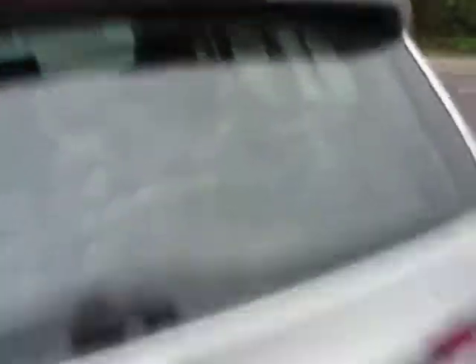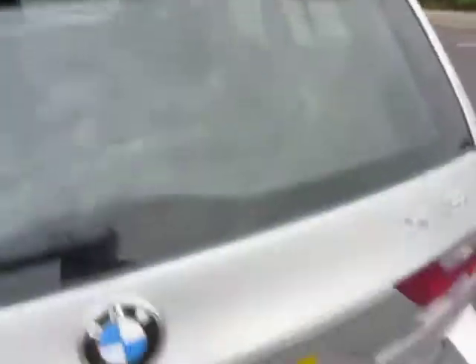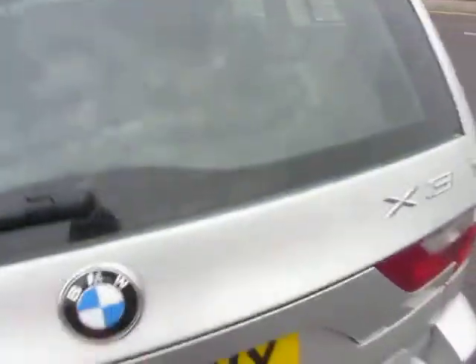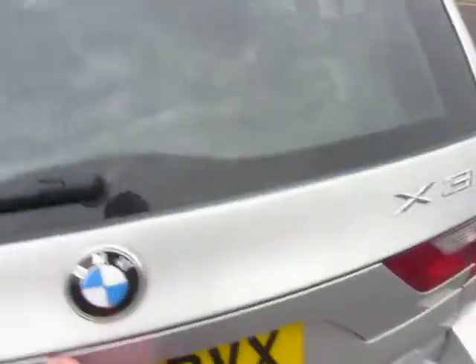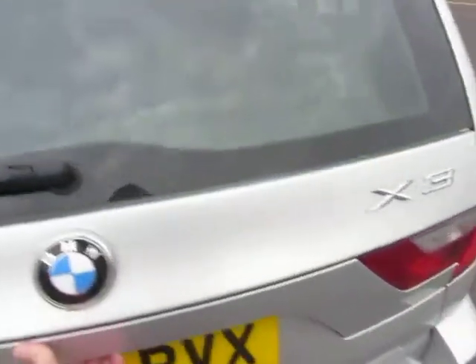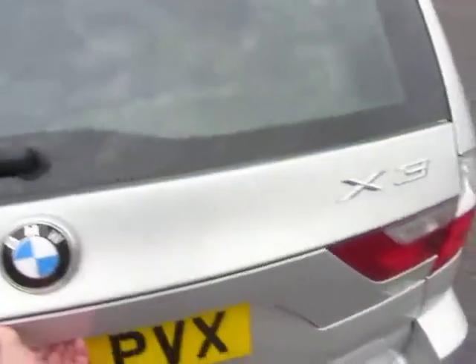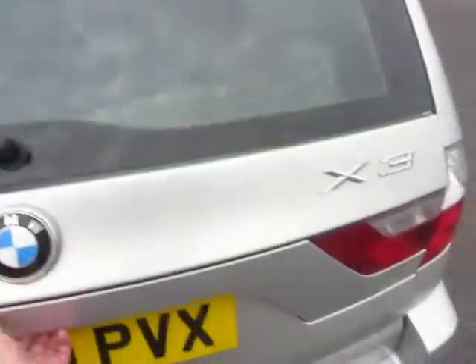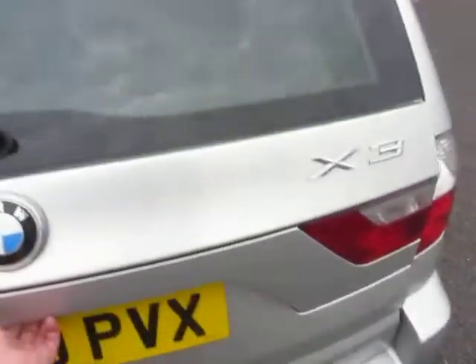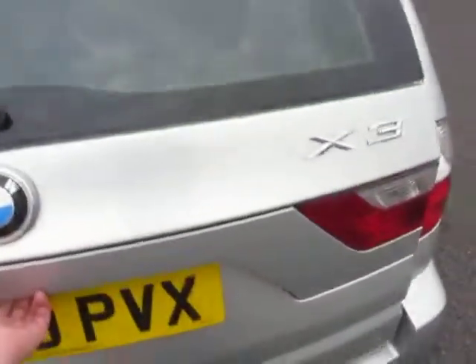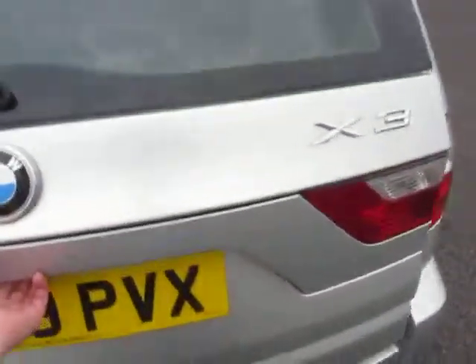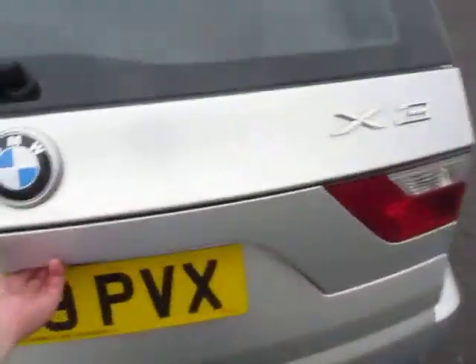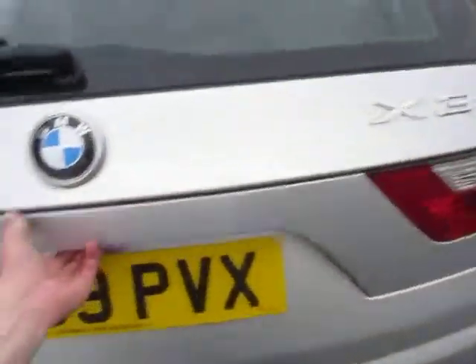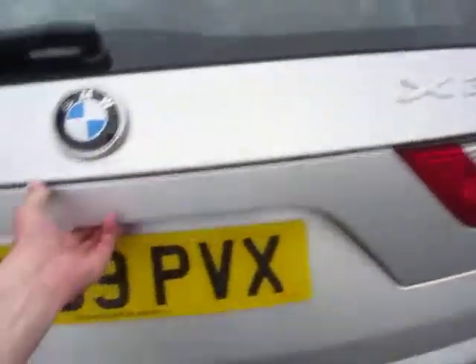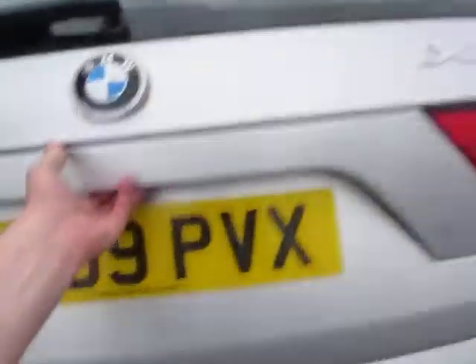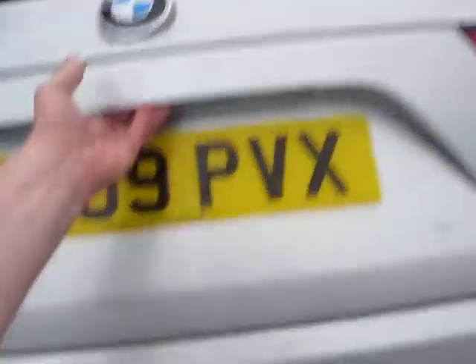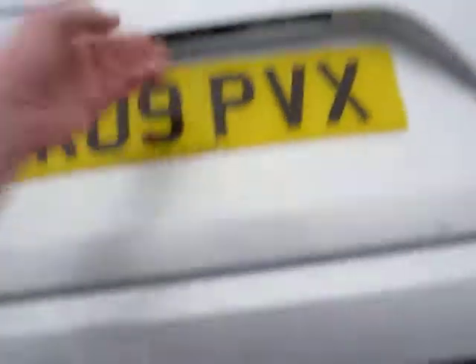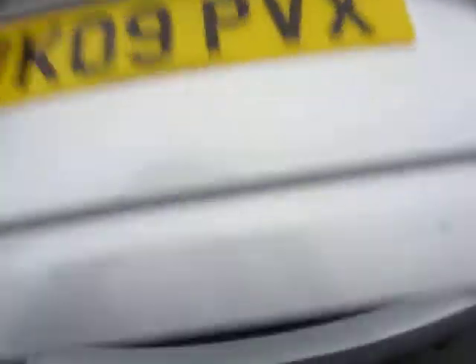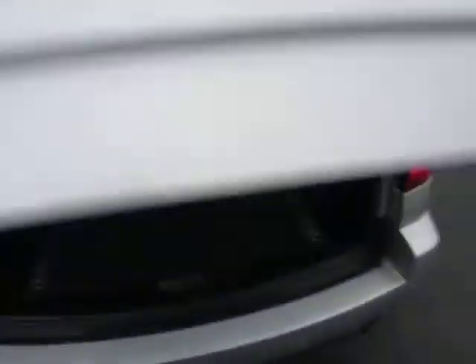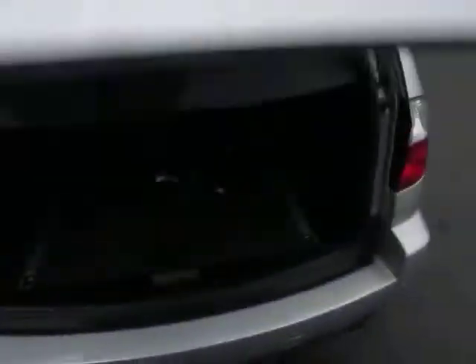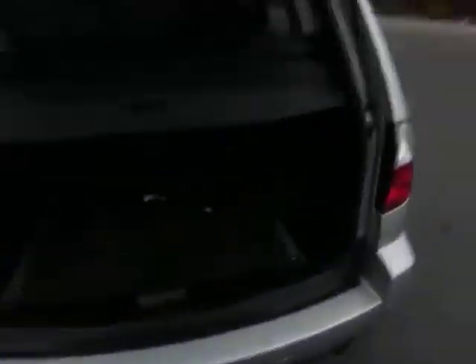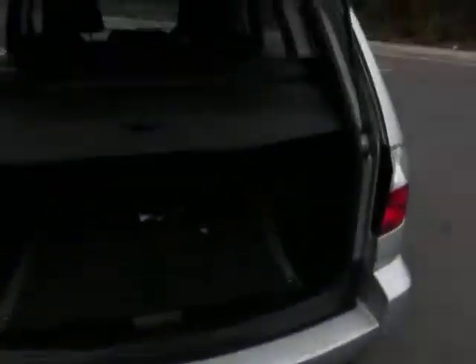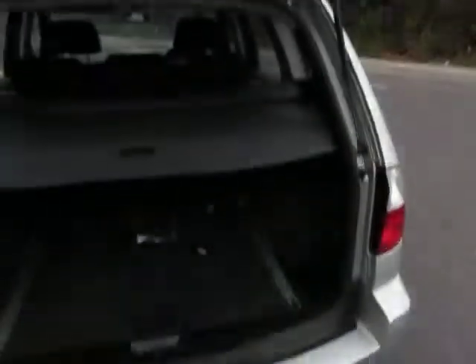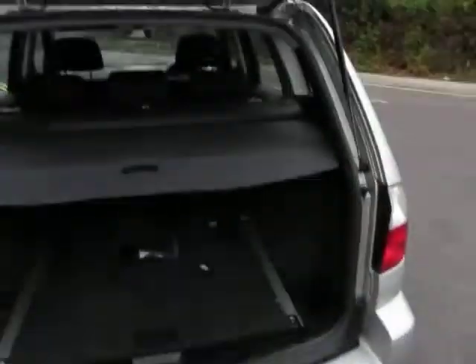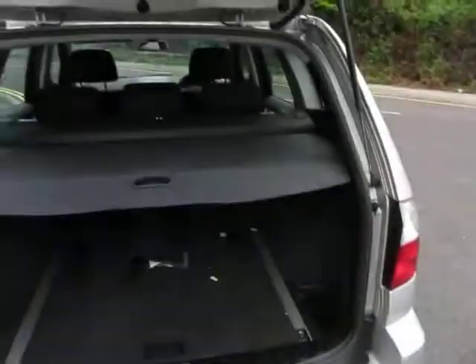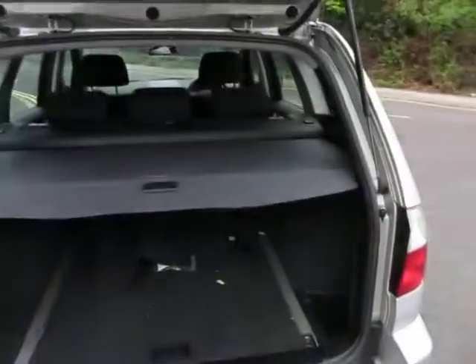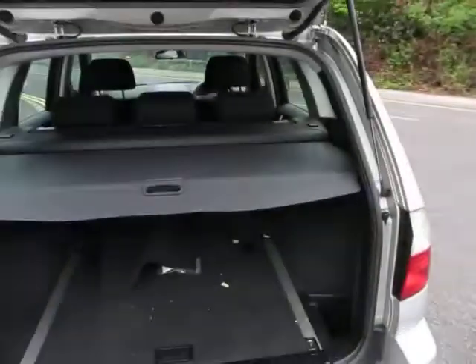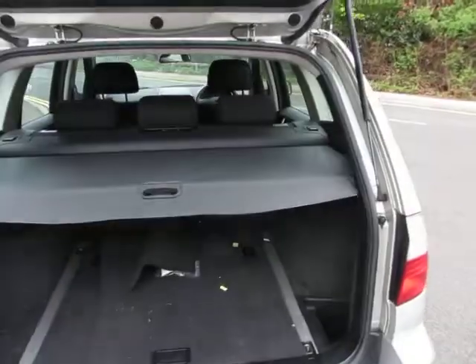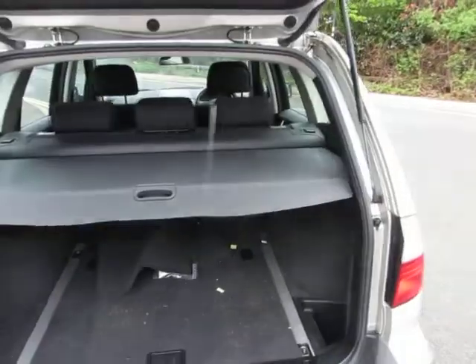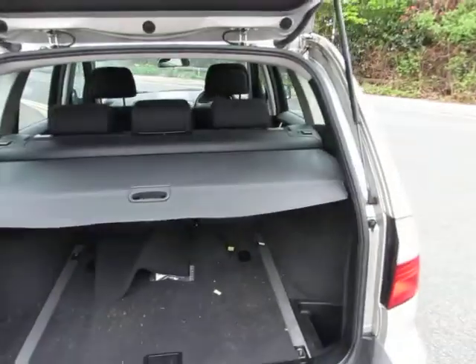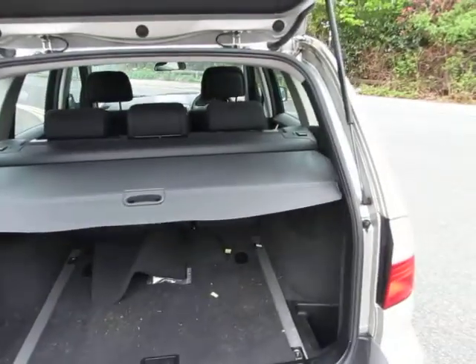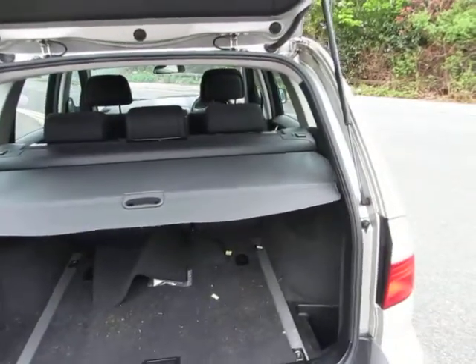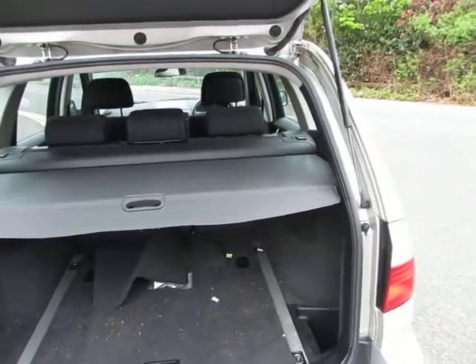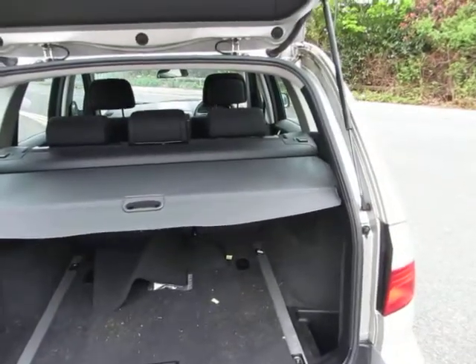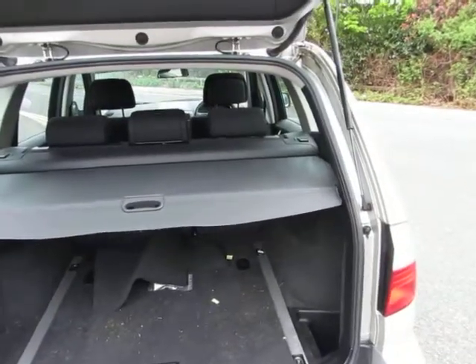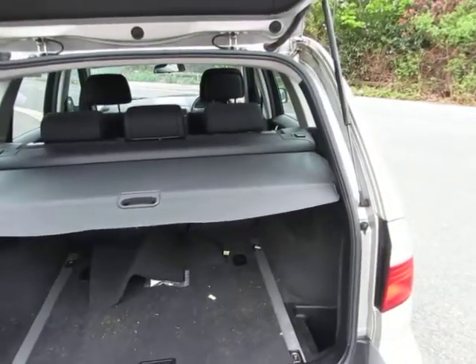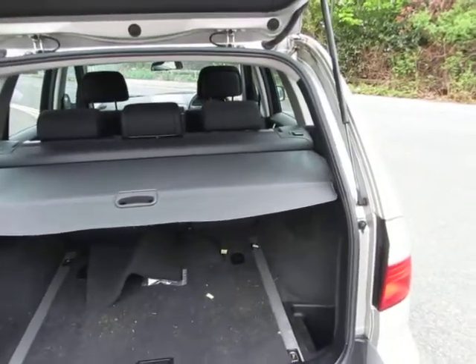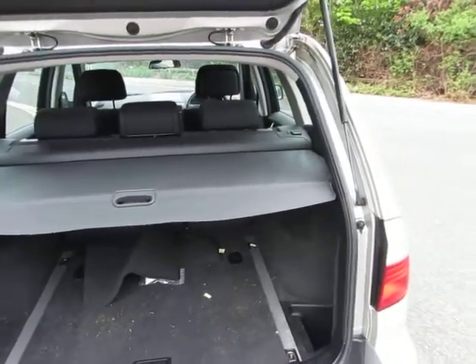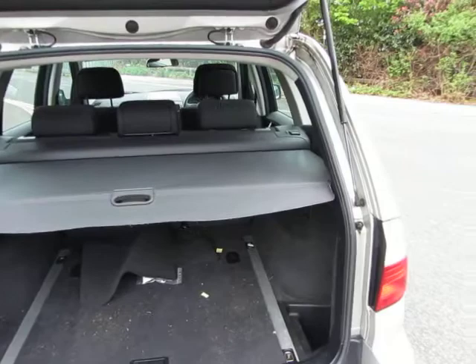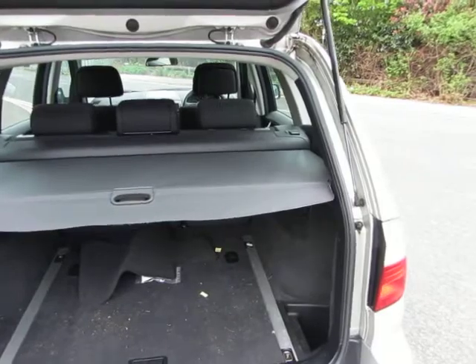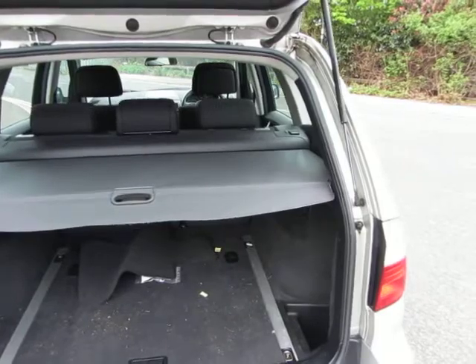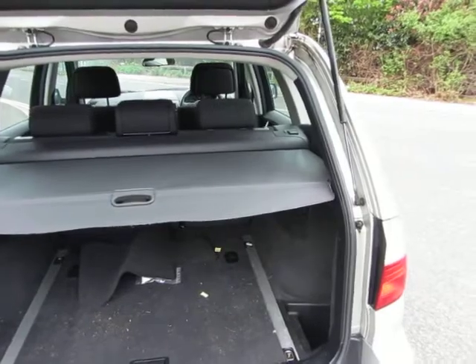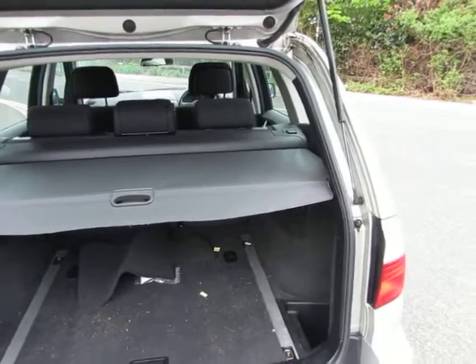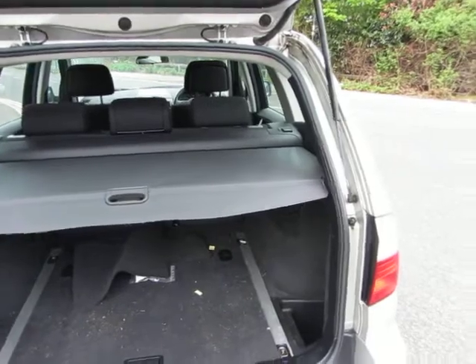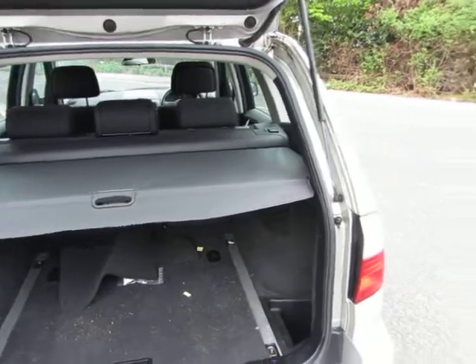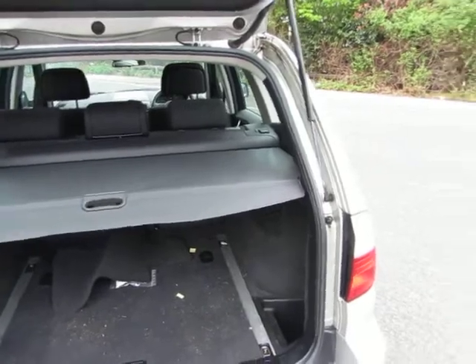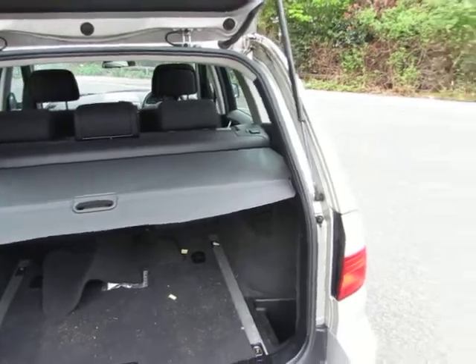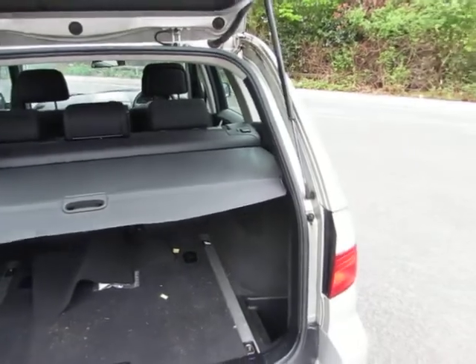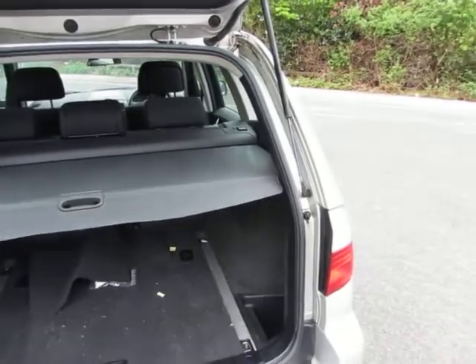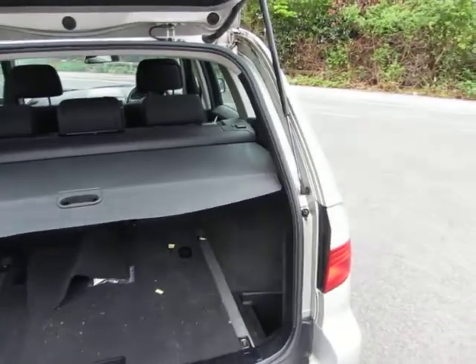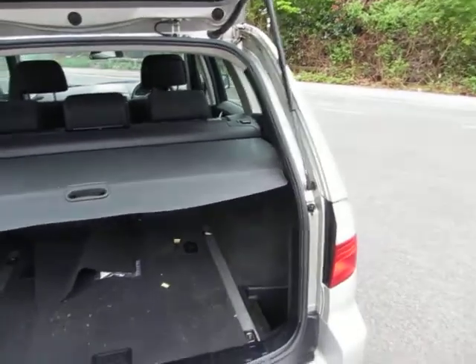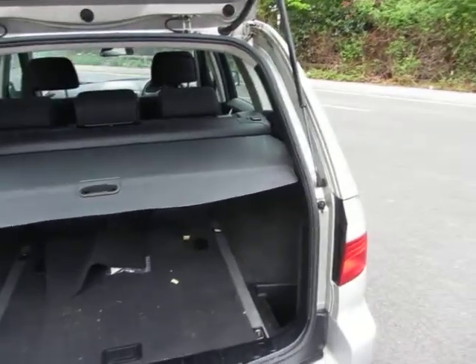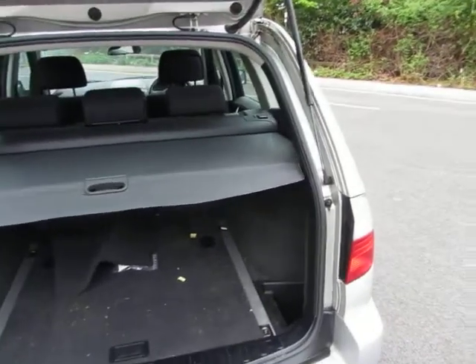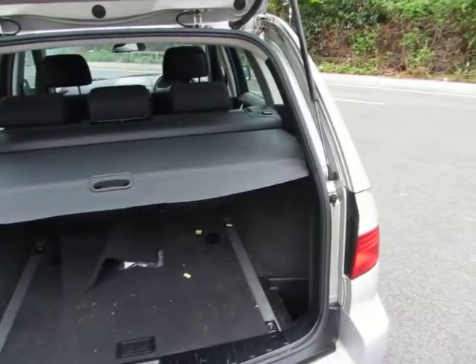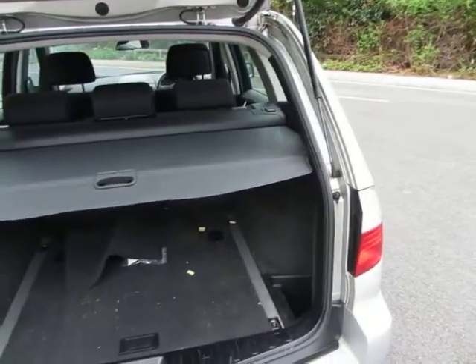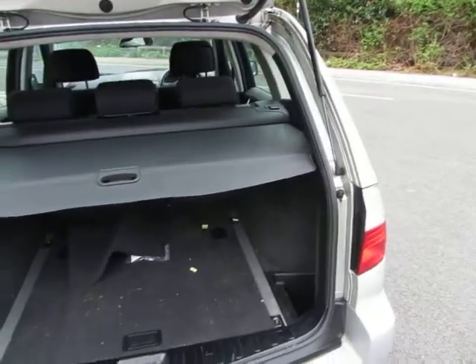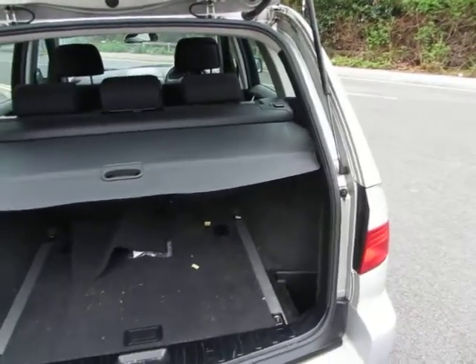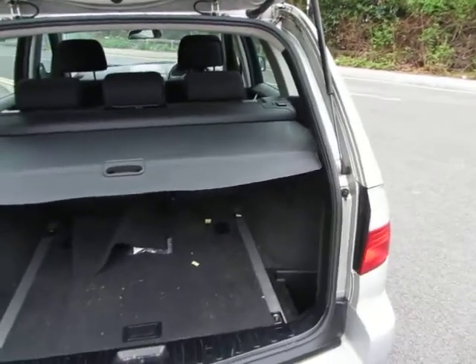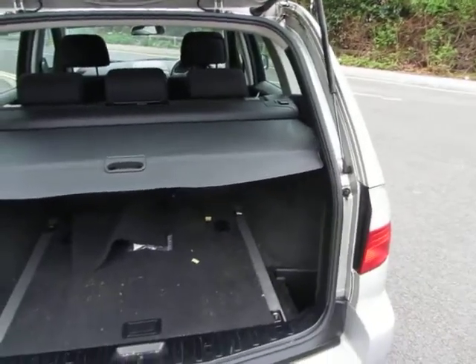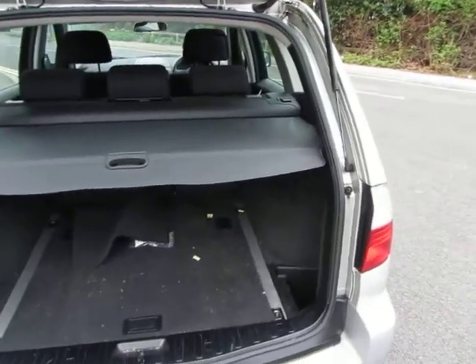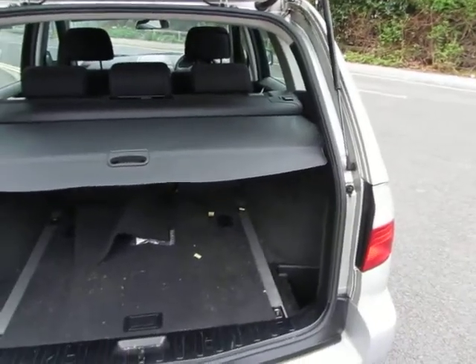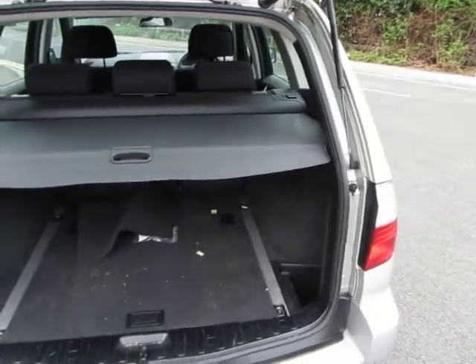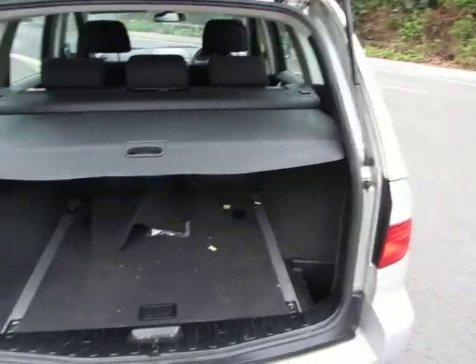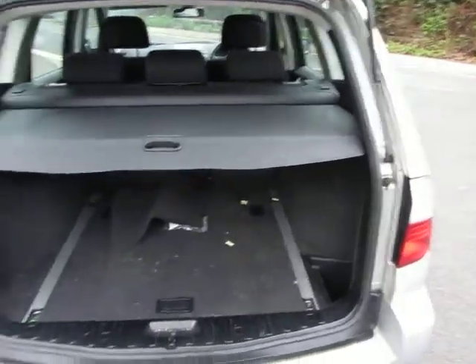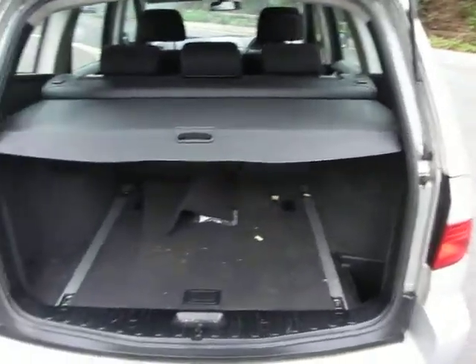Just looking inside the car, we've got the parcel shelf and it needs a good wet vac back in there.